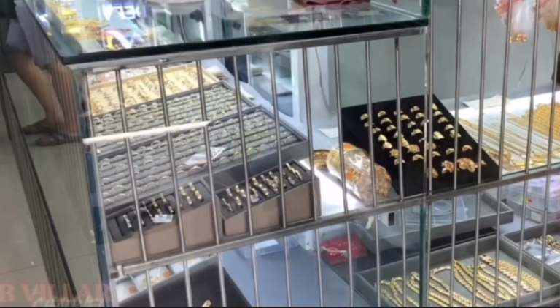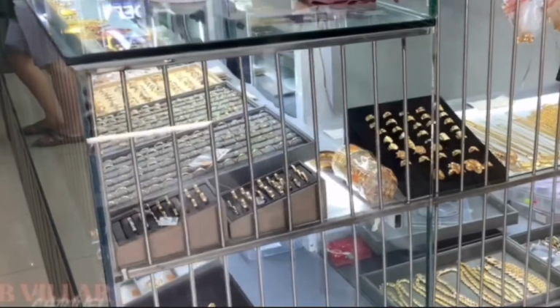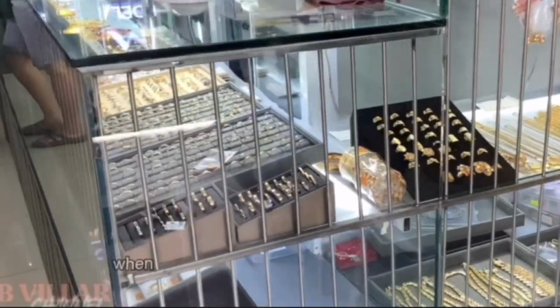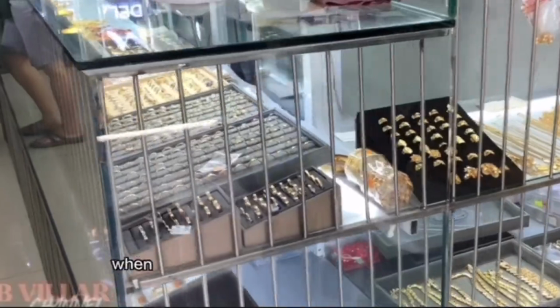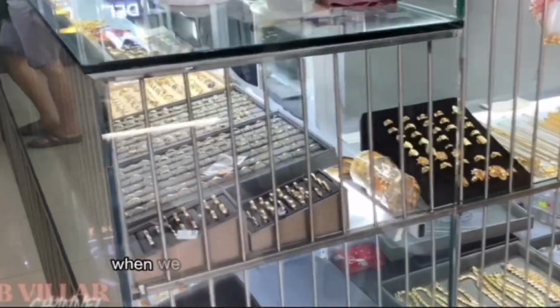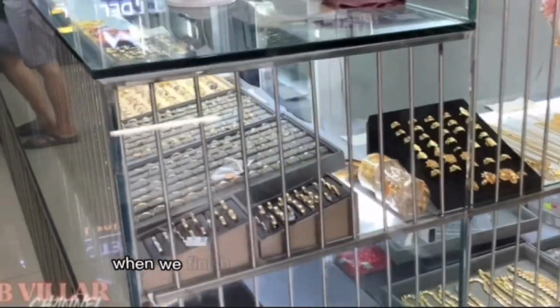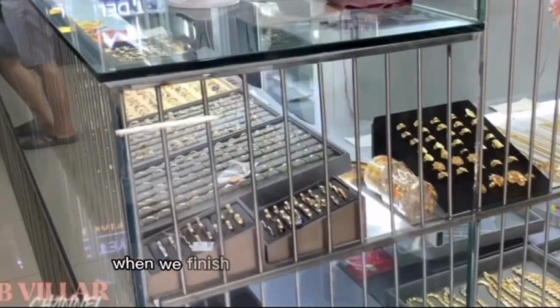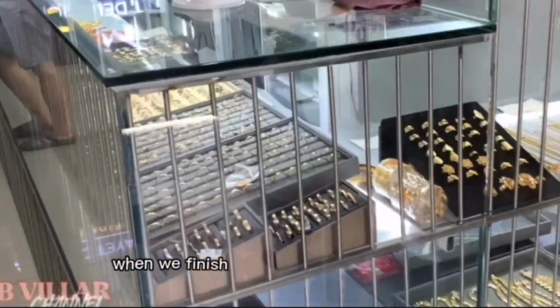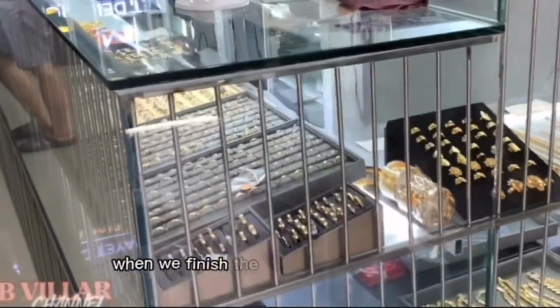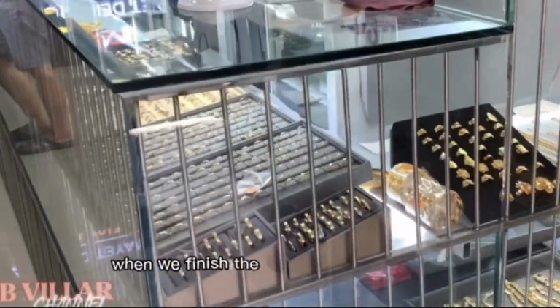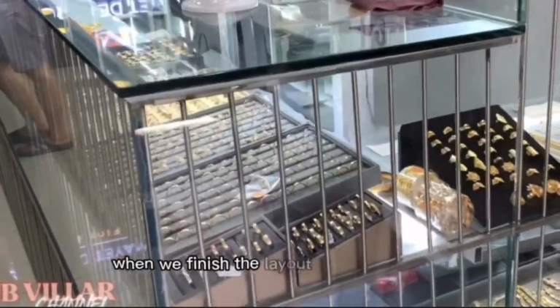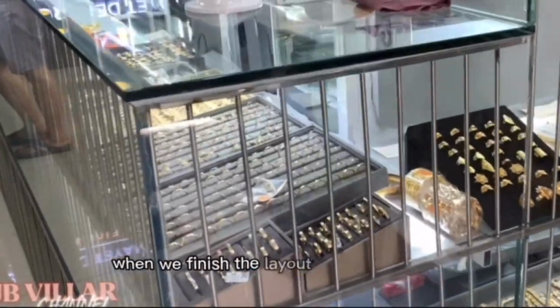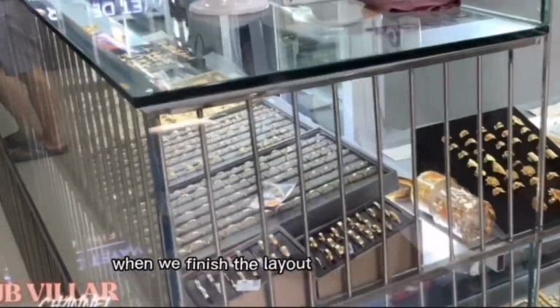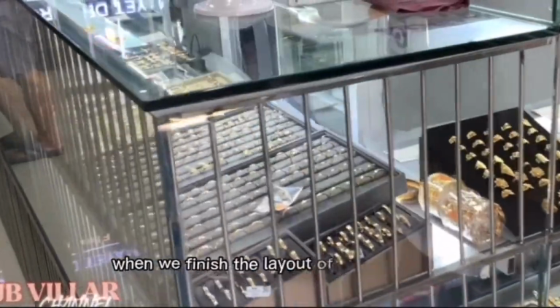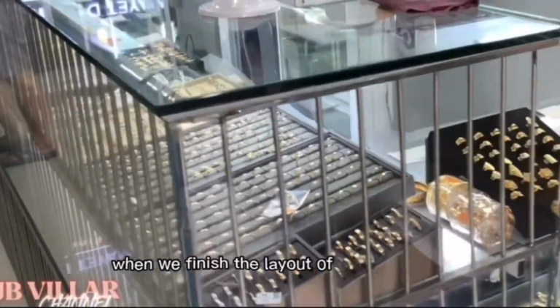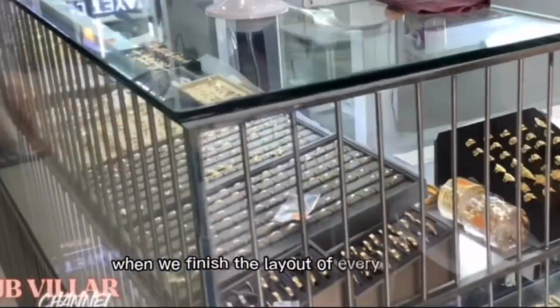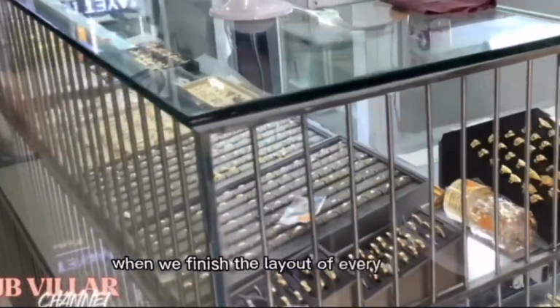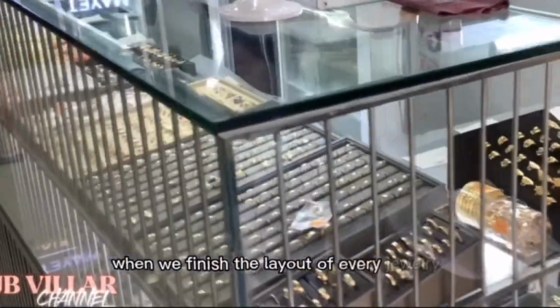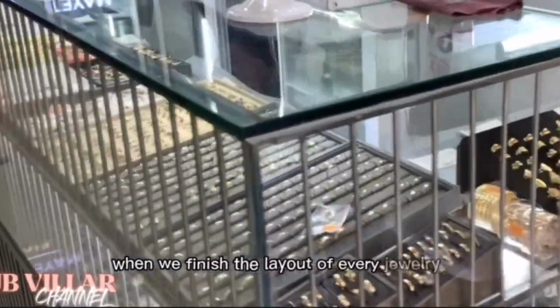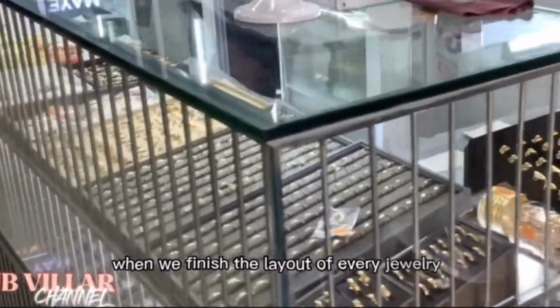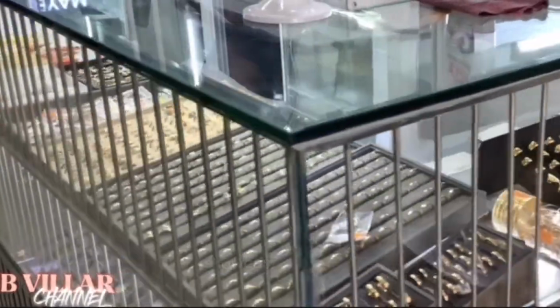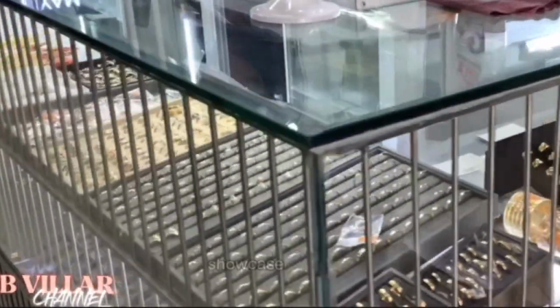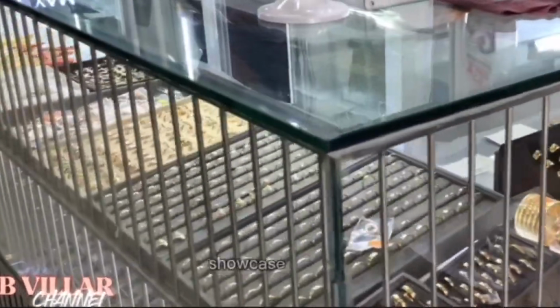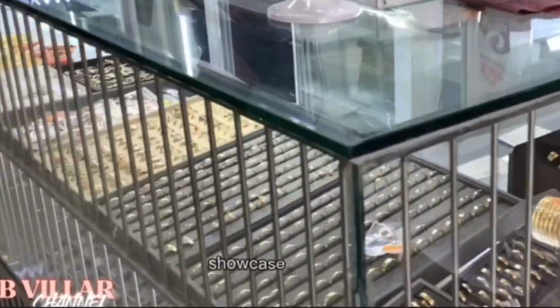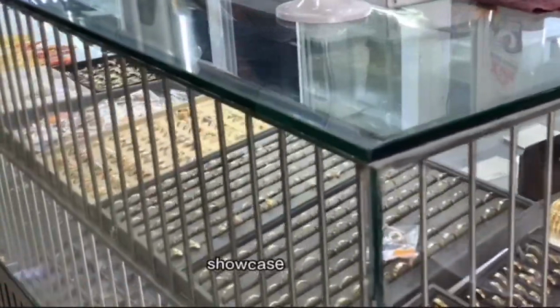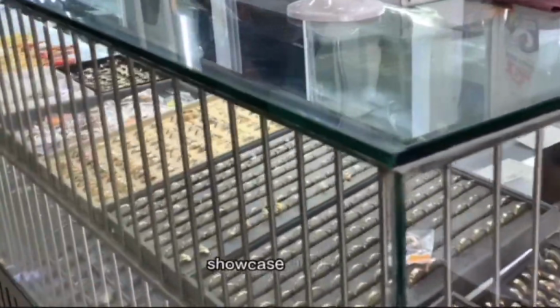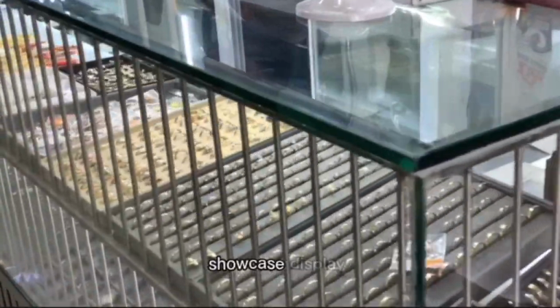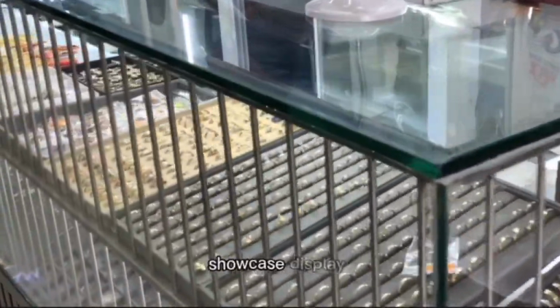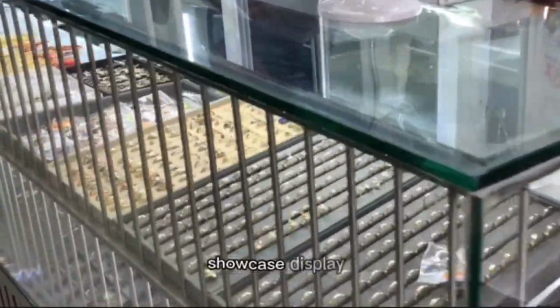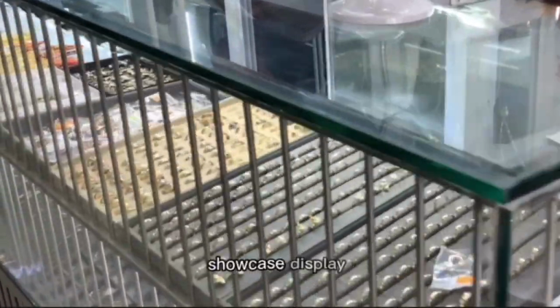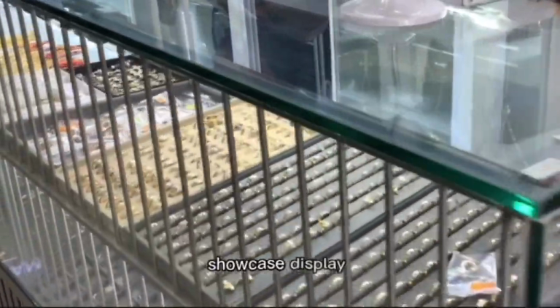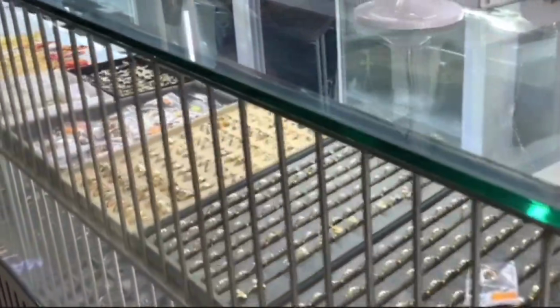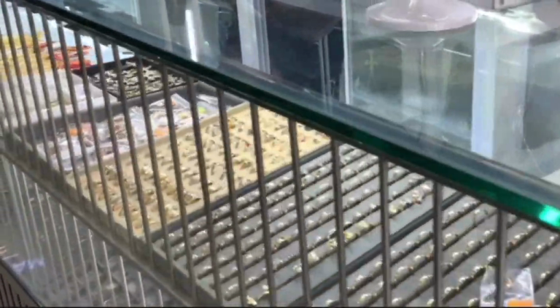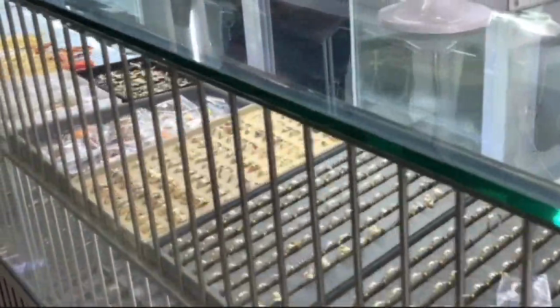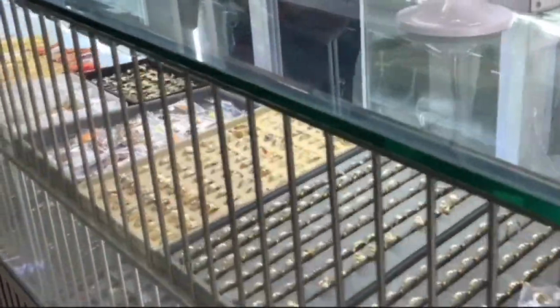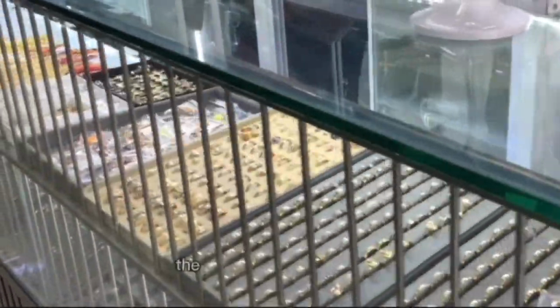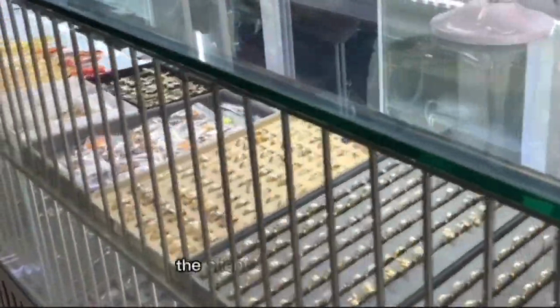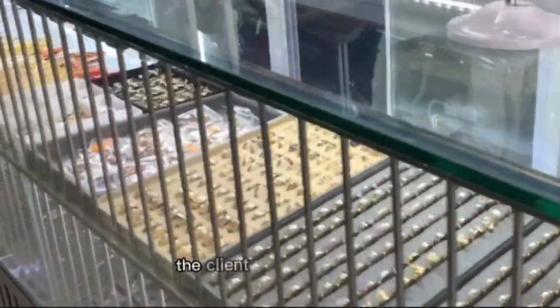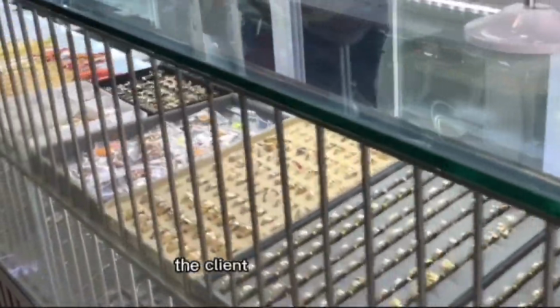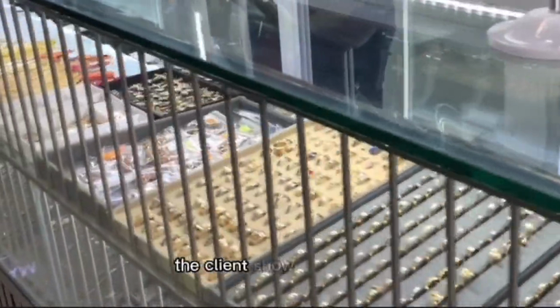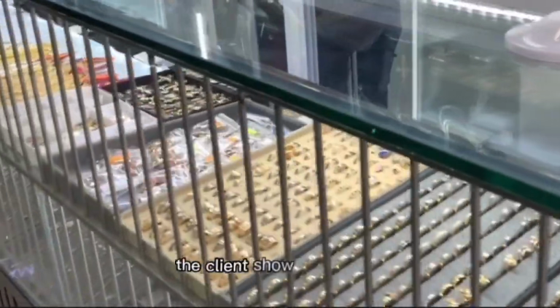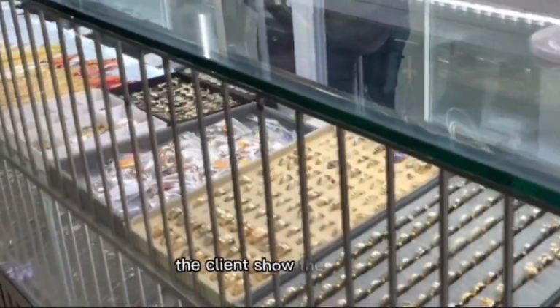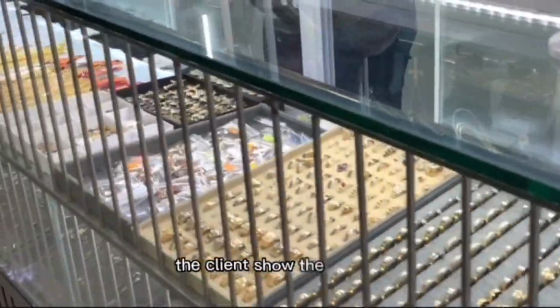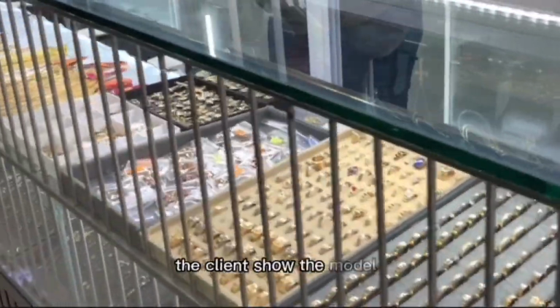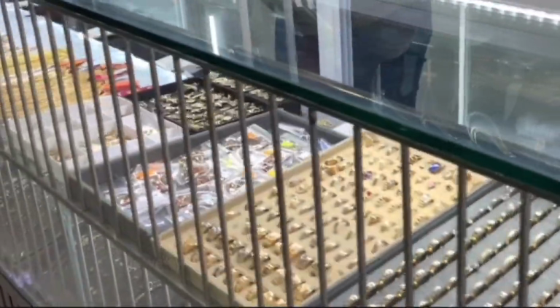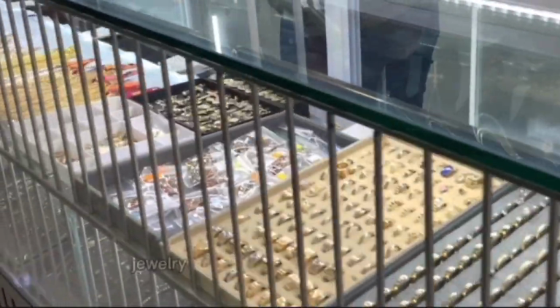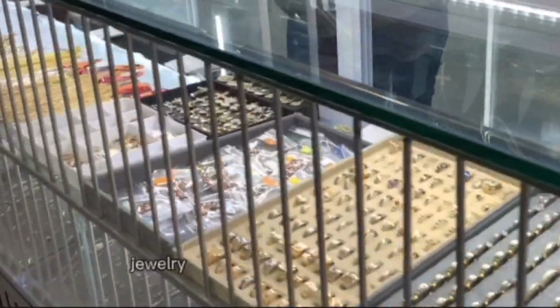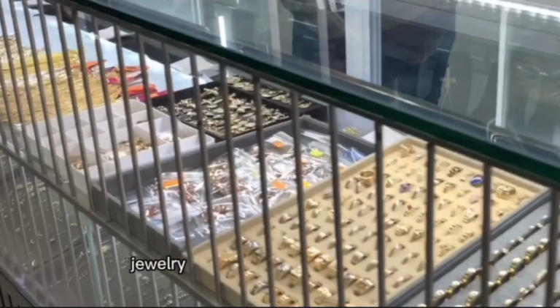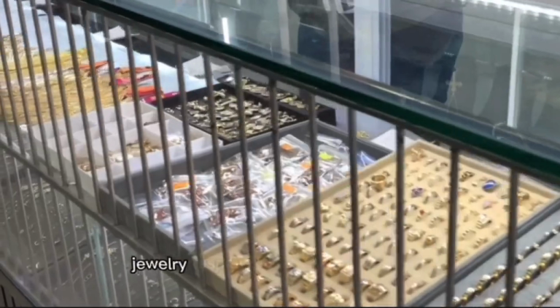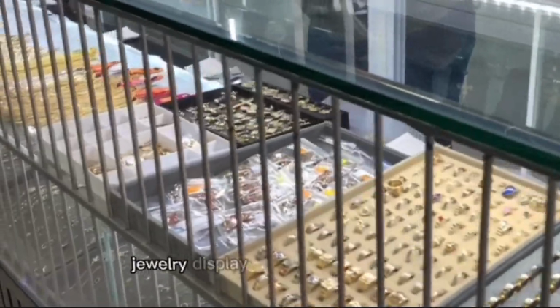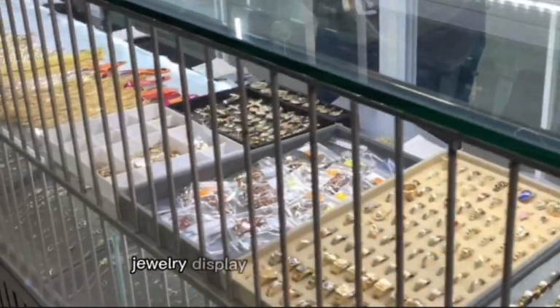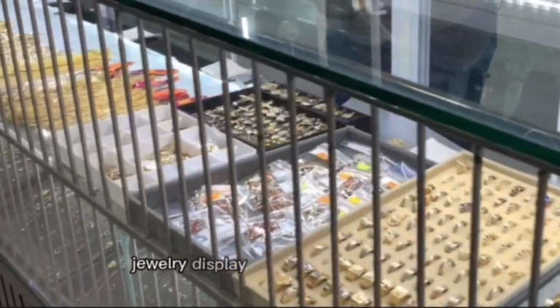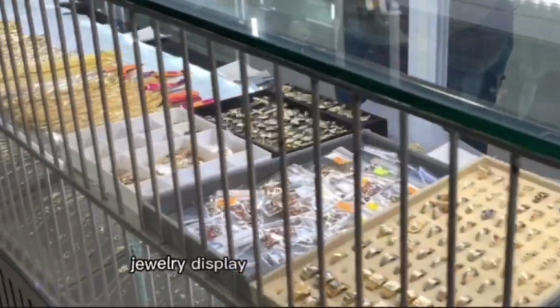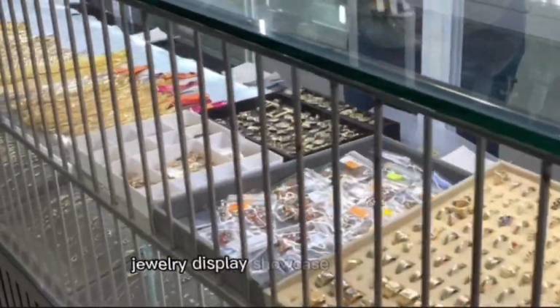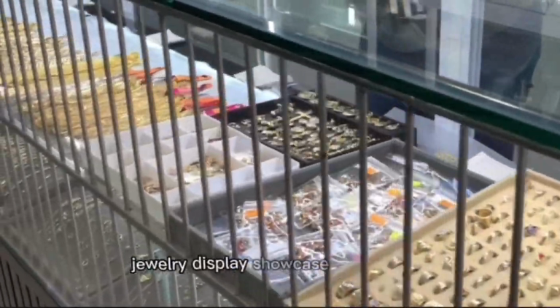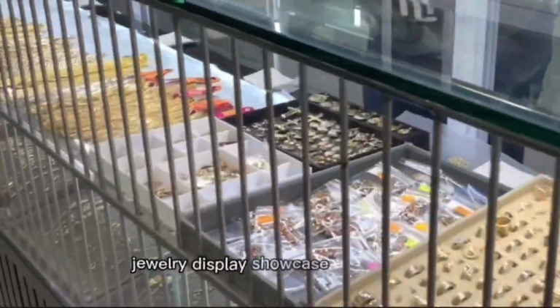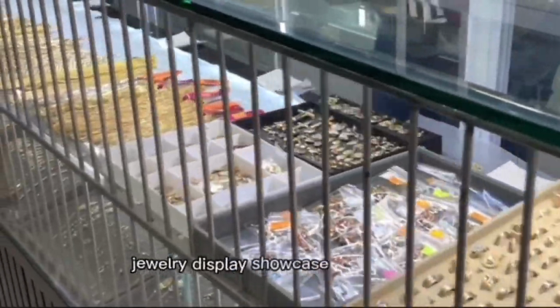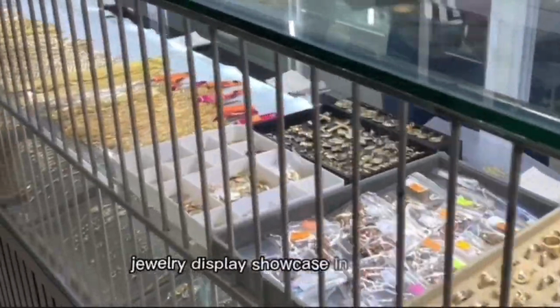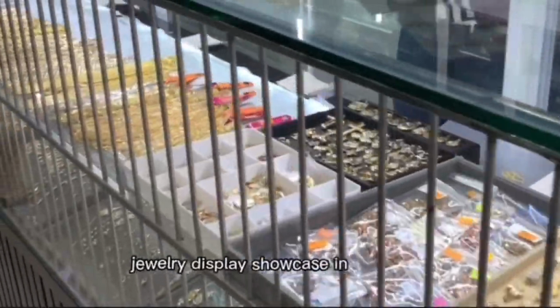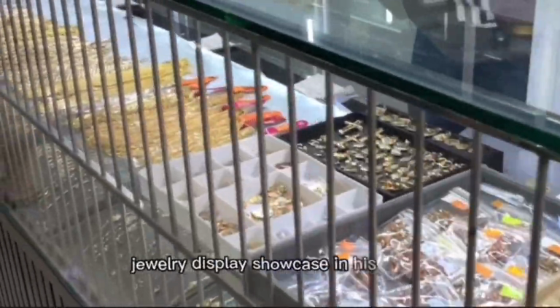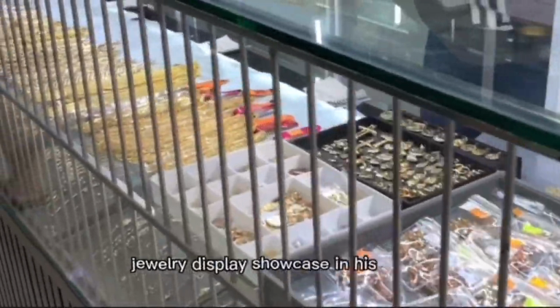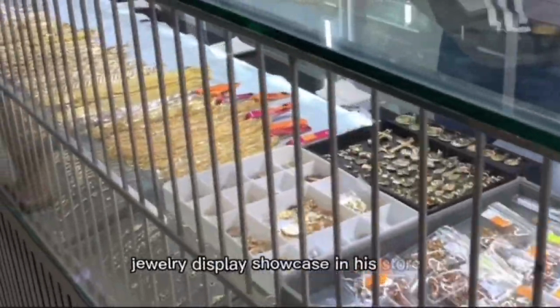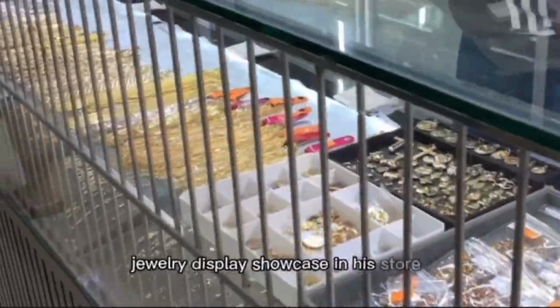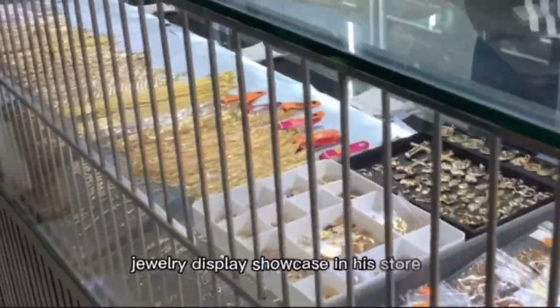When we finish the layout of every Jewelry Showcase display, the client views the model Jewelry Display Showcase in his store.